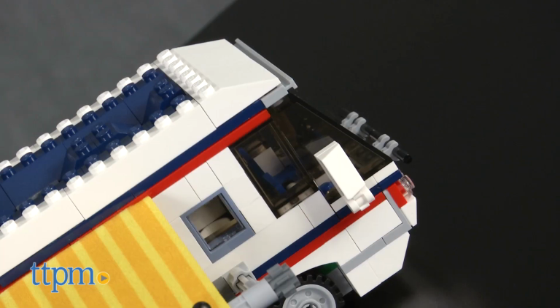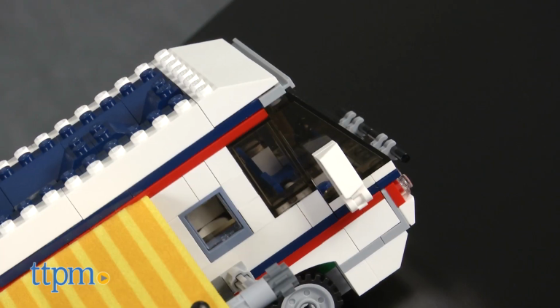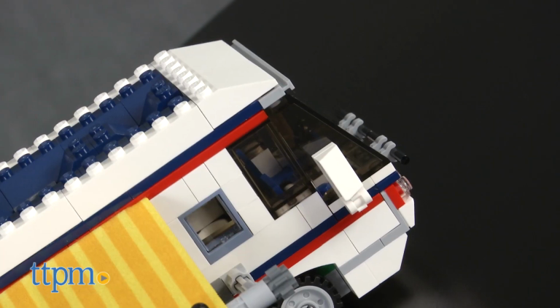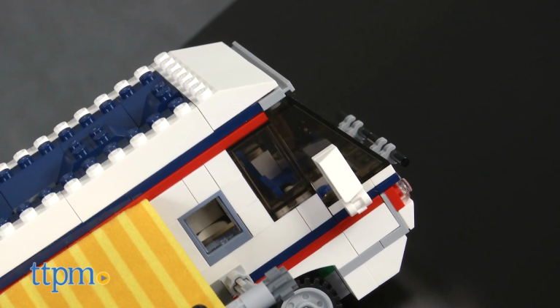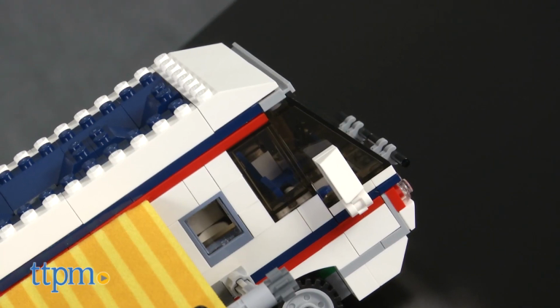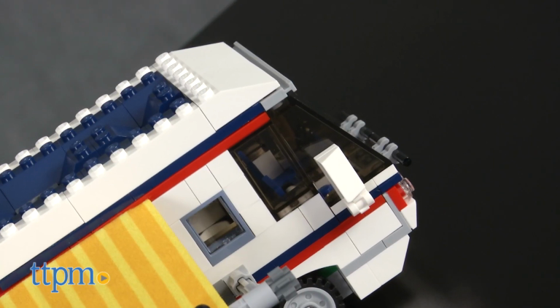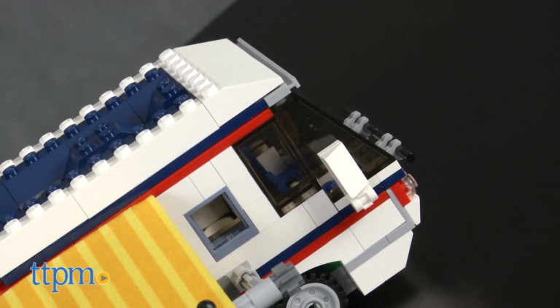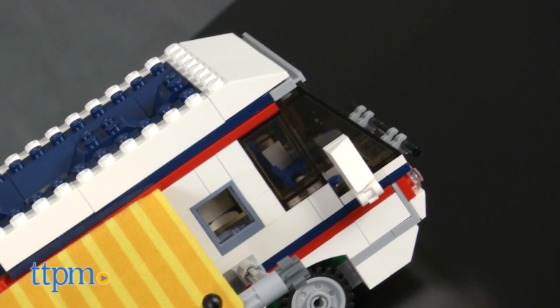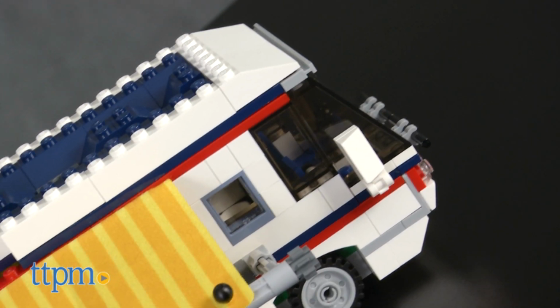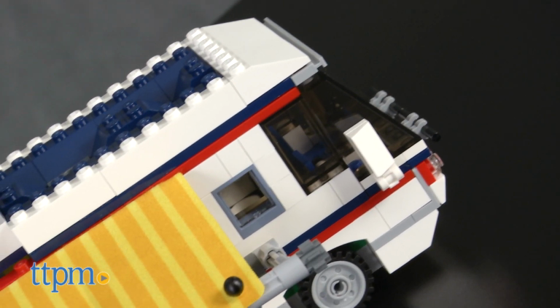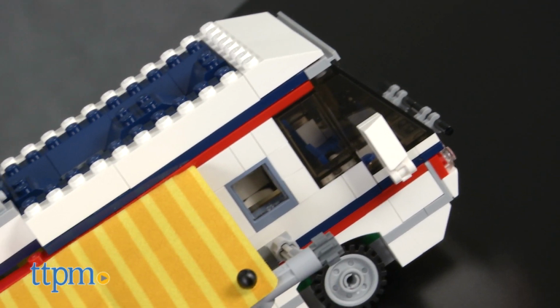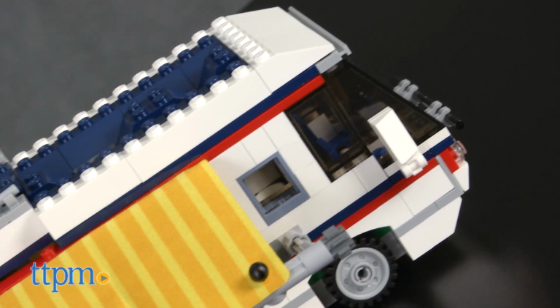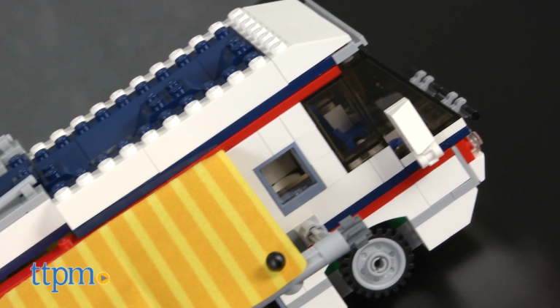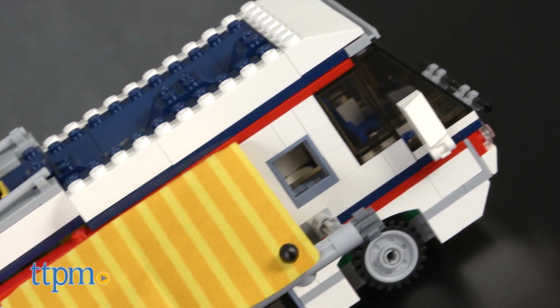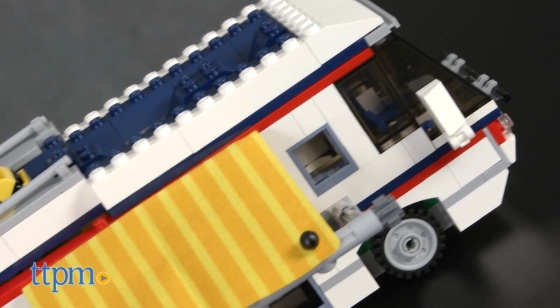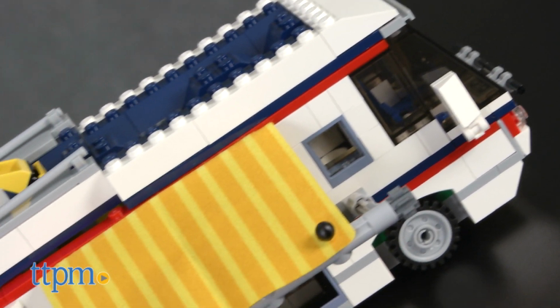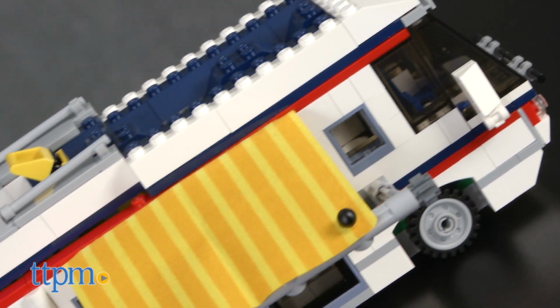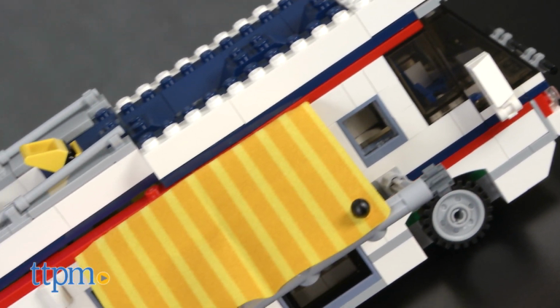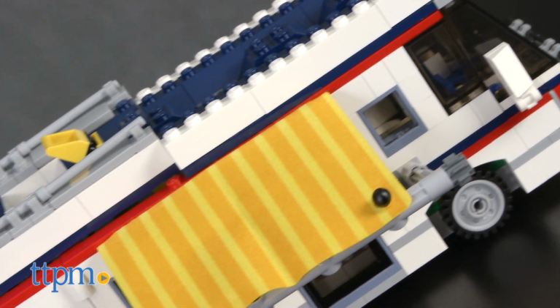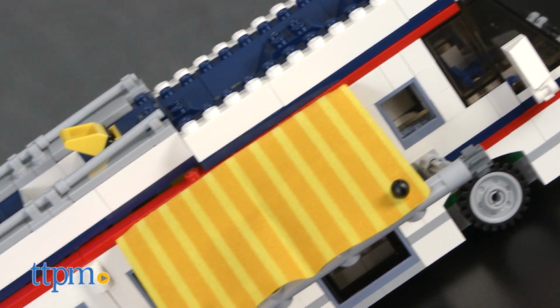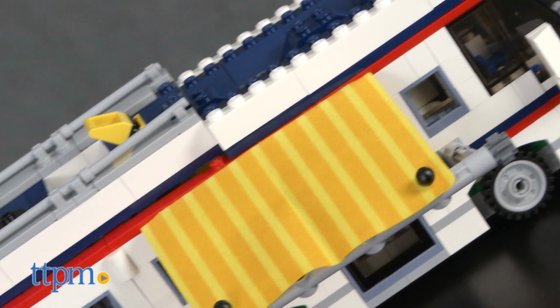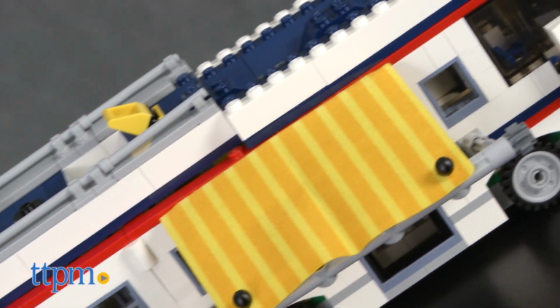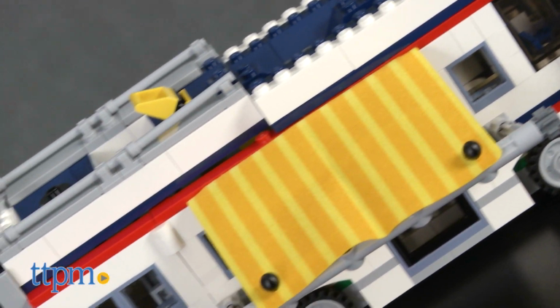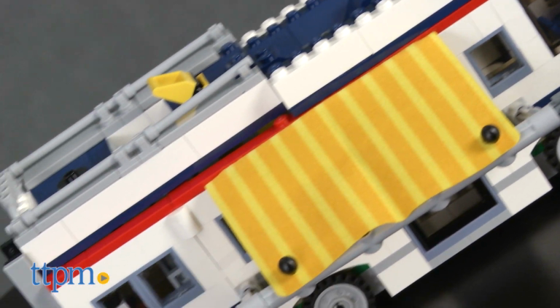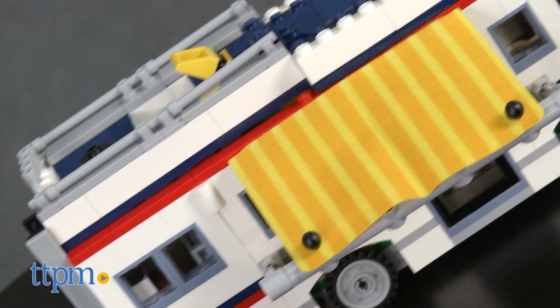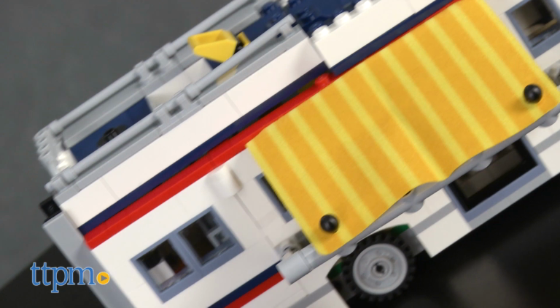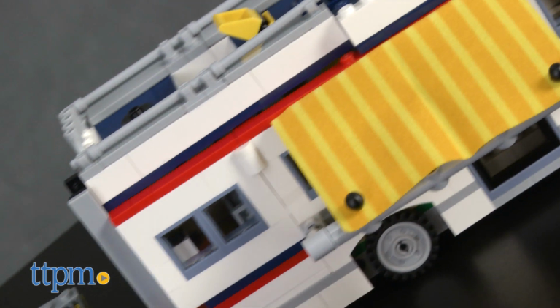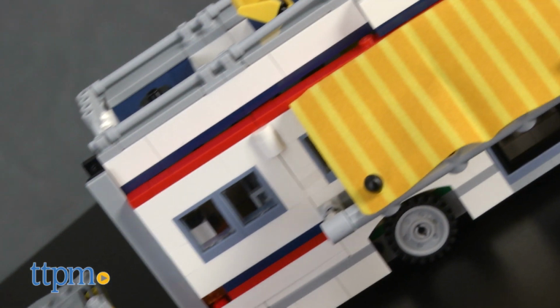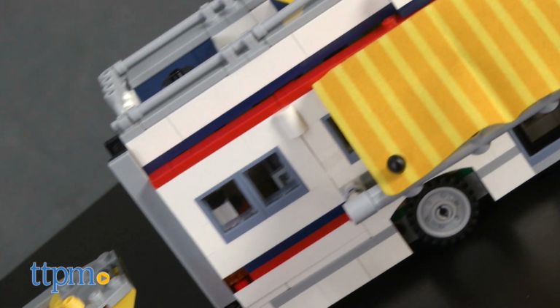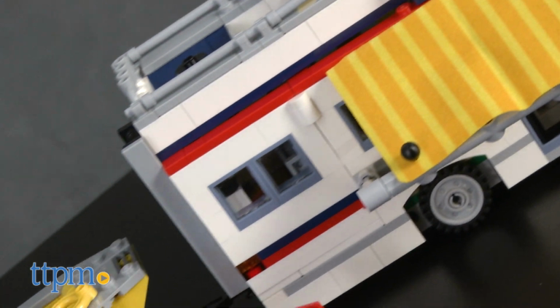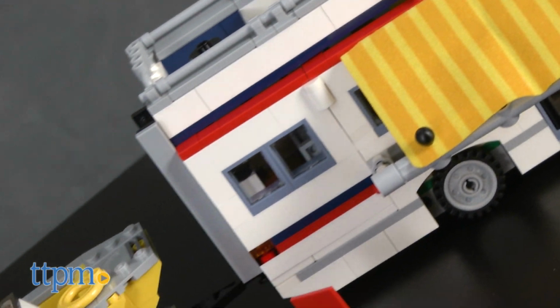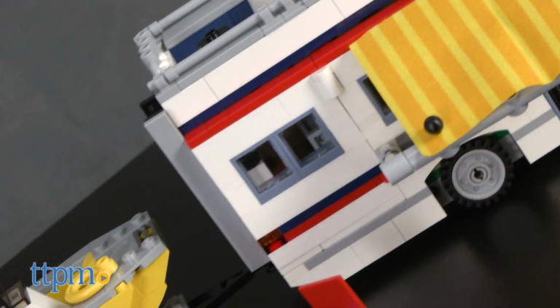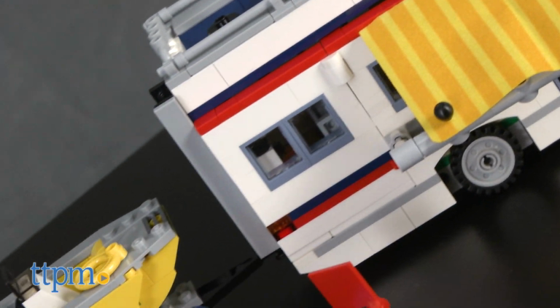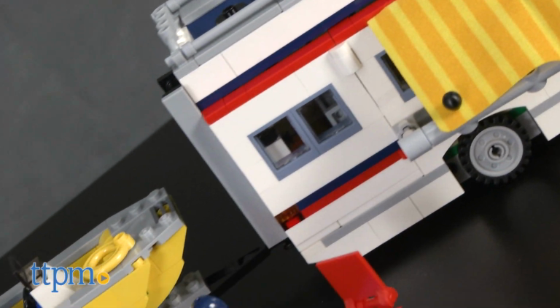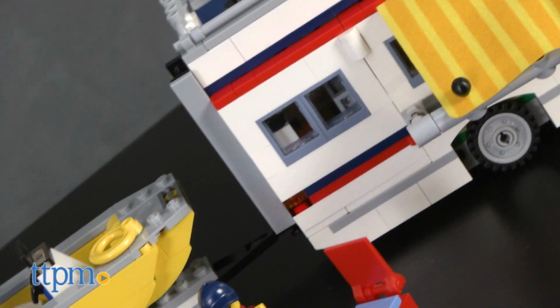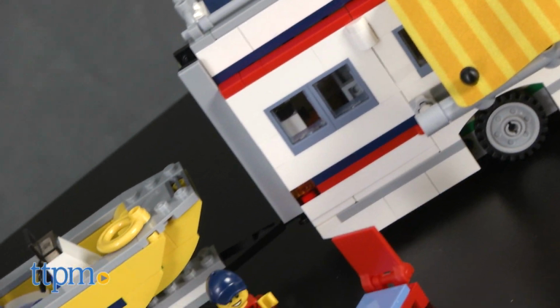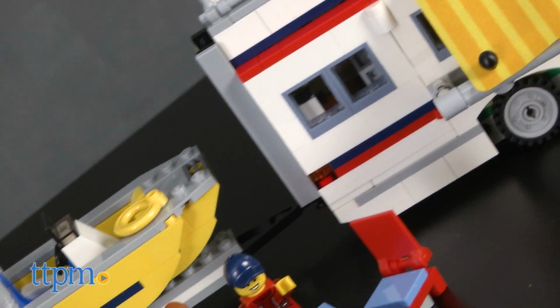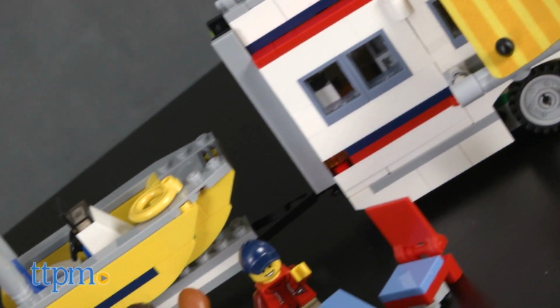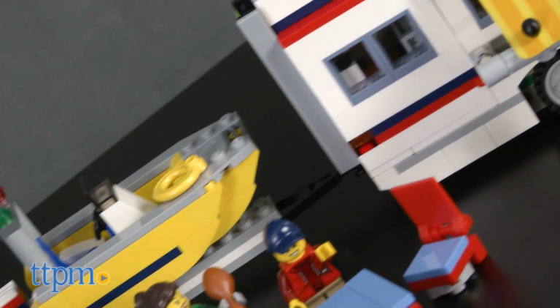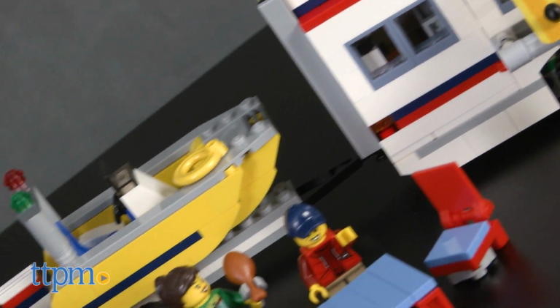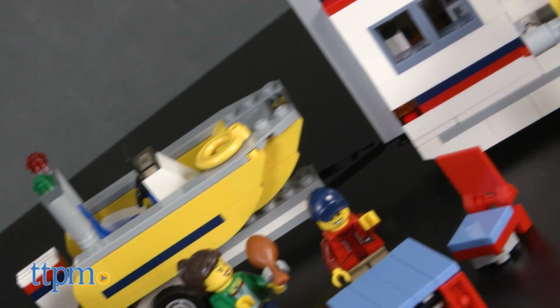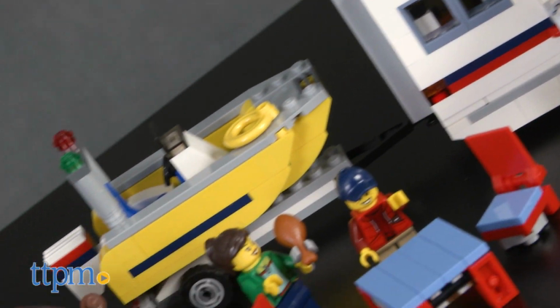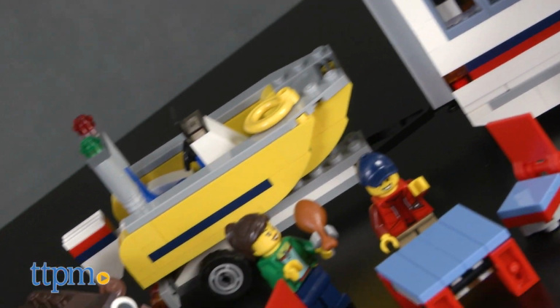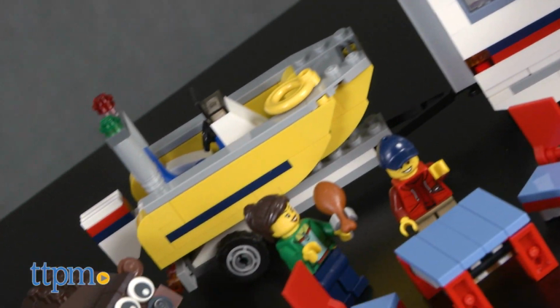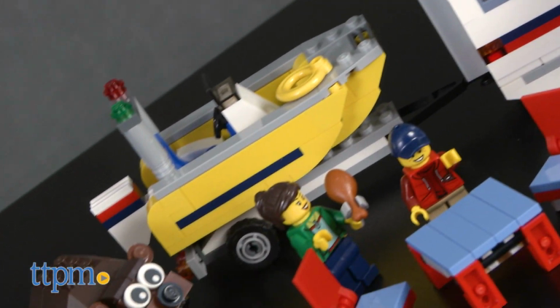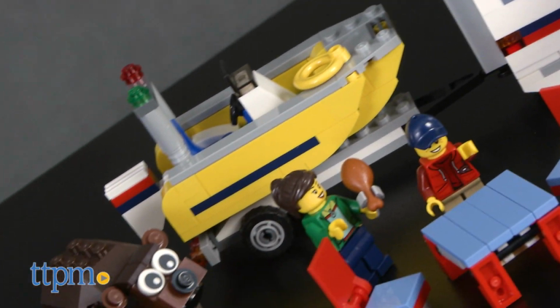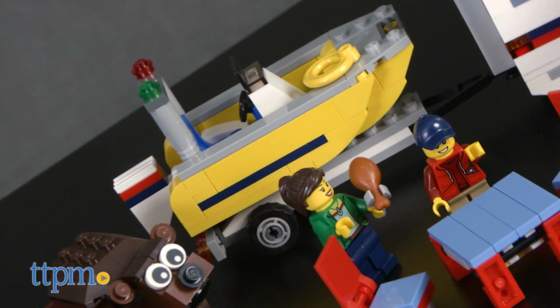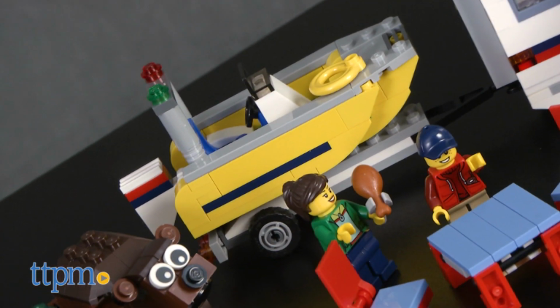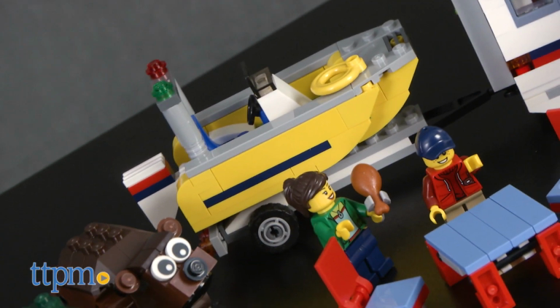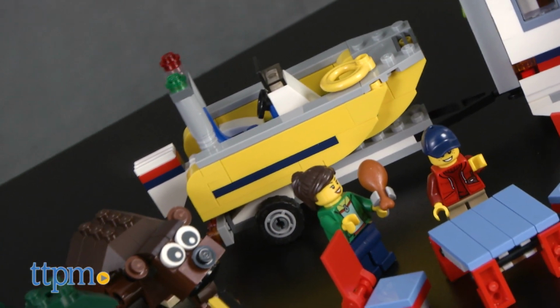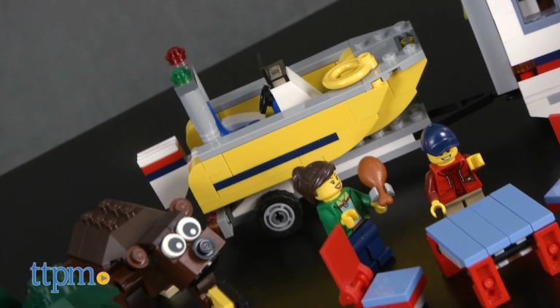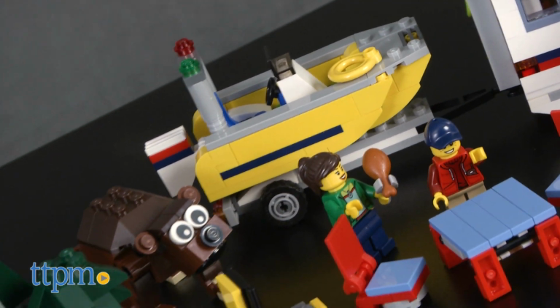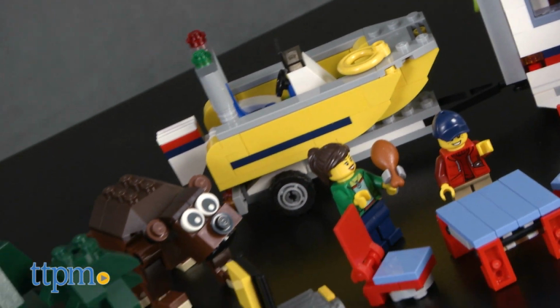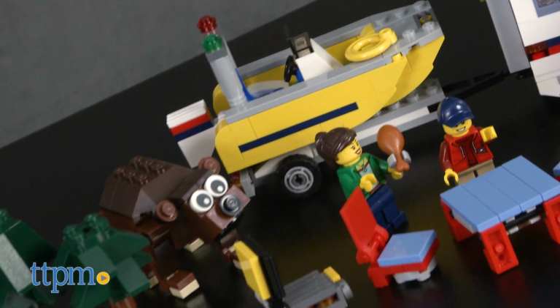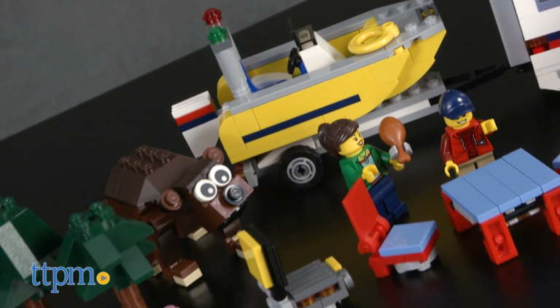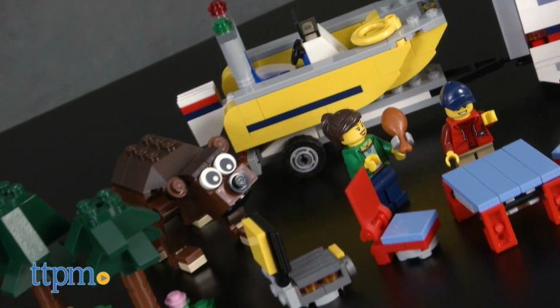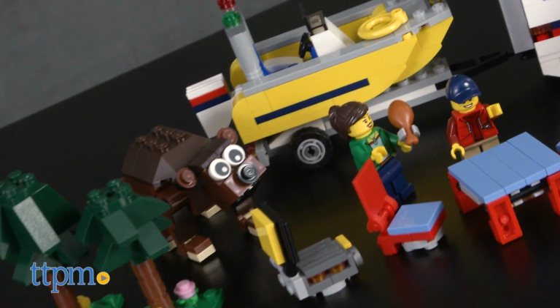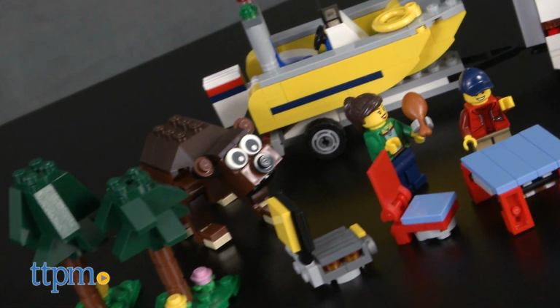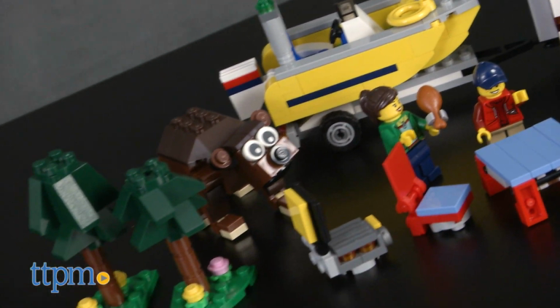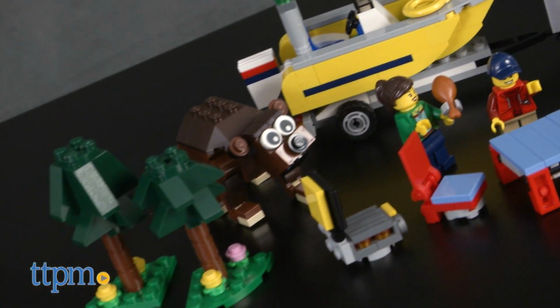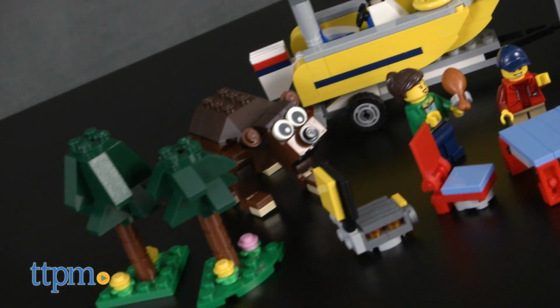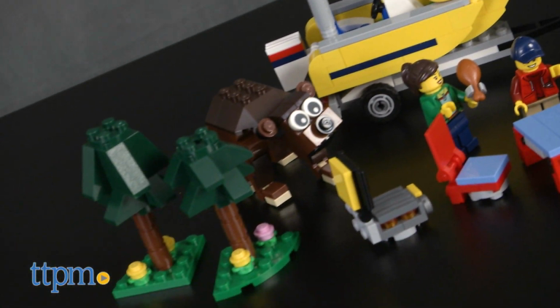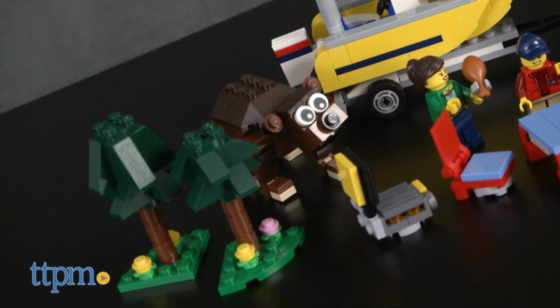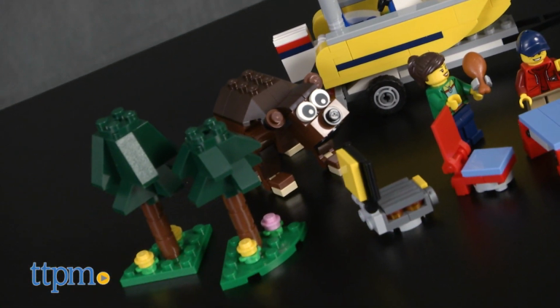Like all LEGO Creator sets, this one is a 3-in-1 build, allowing kids ages 9 to 14 to build three different models one at a time.